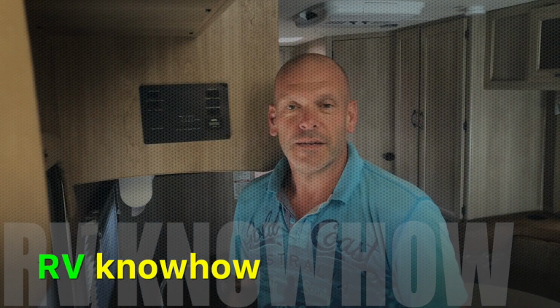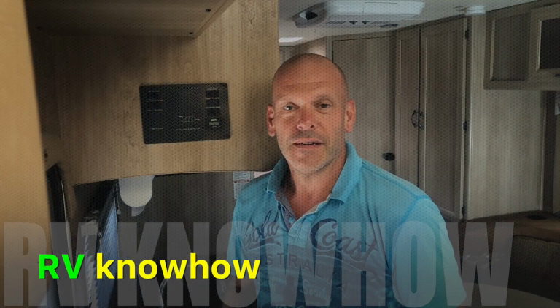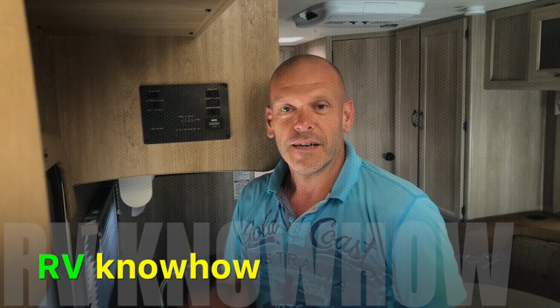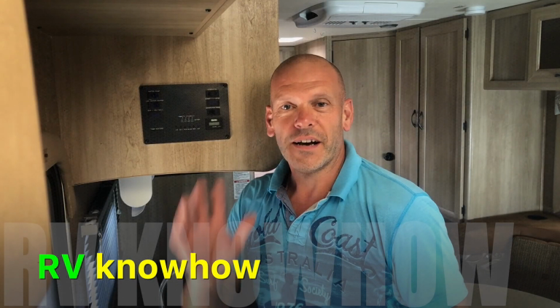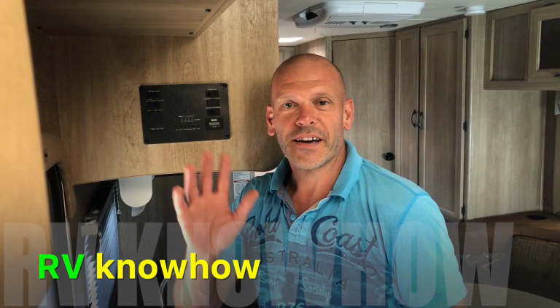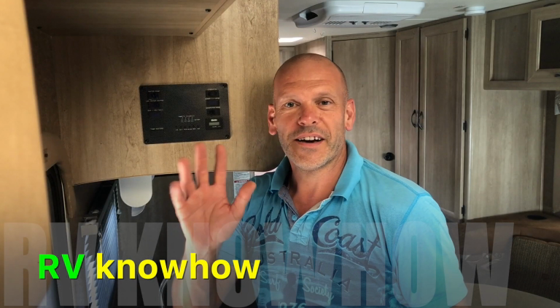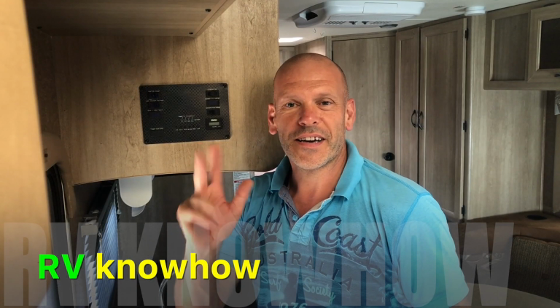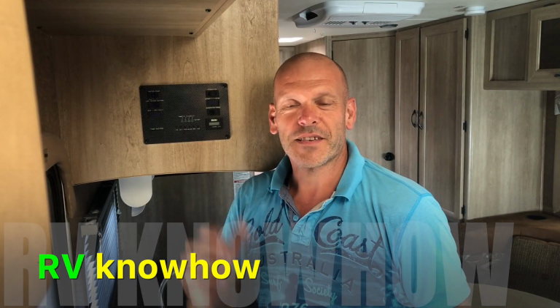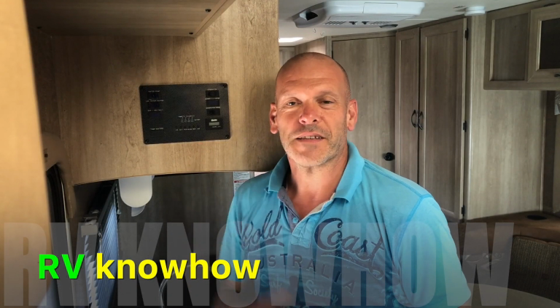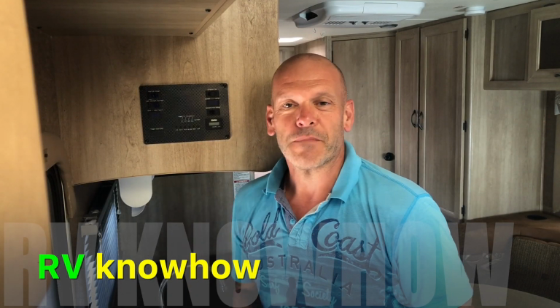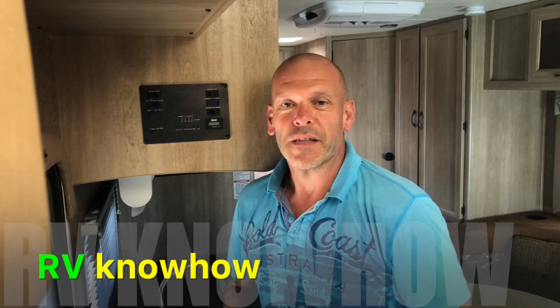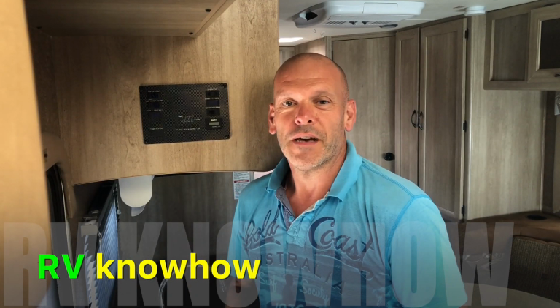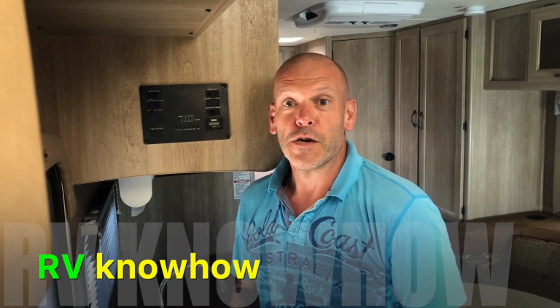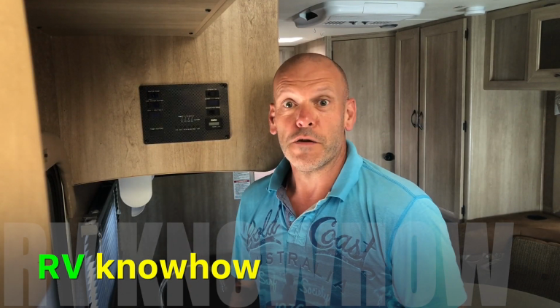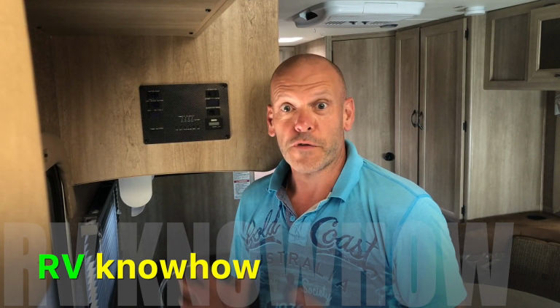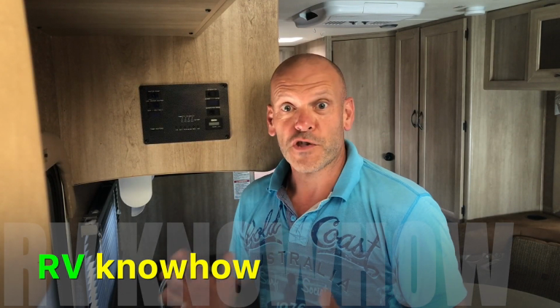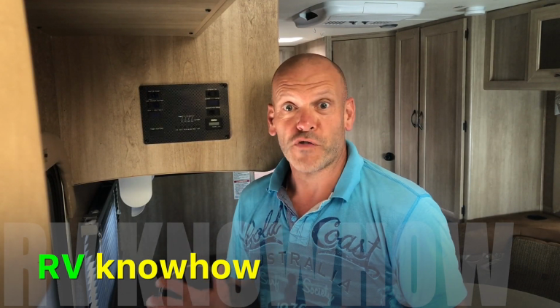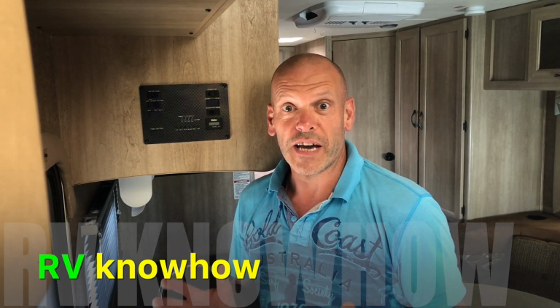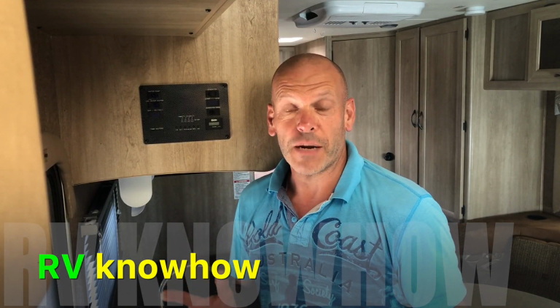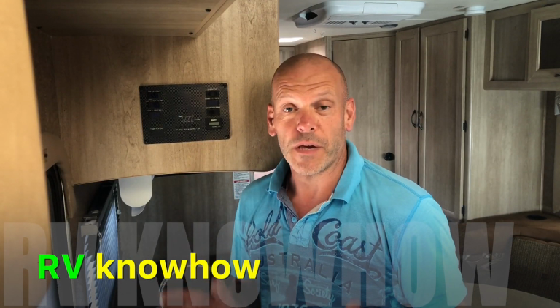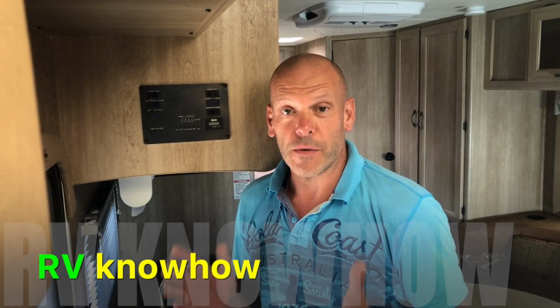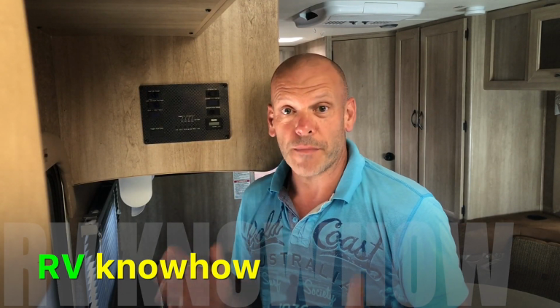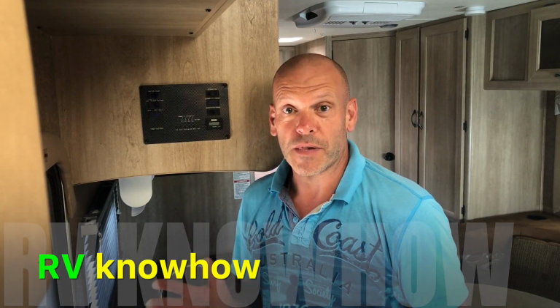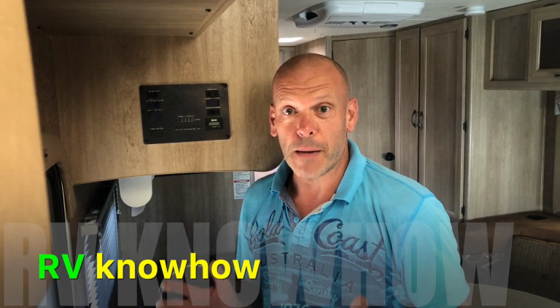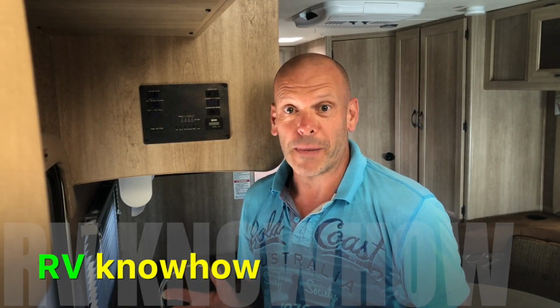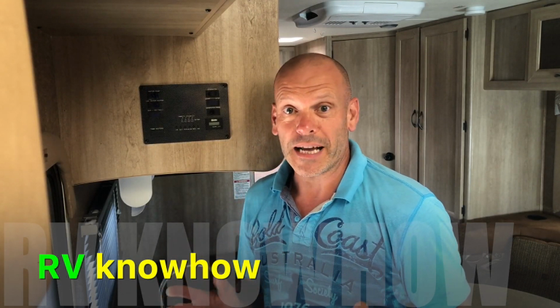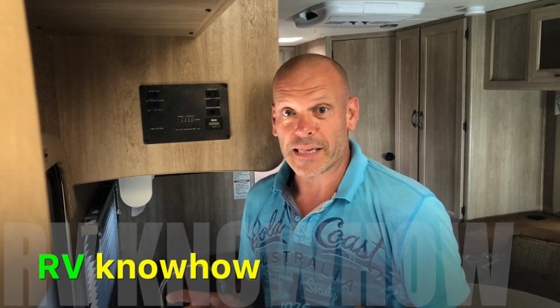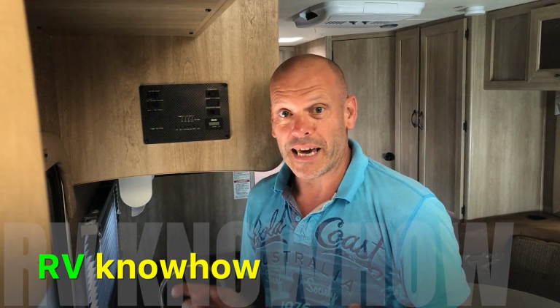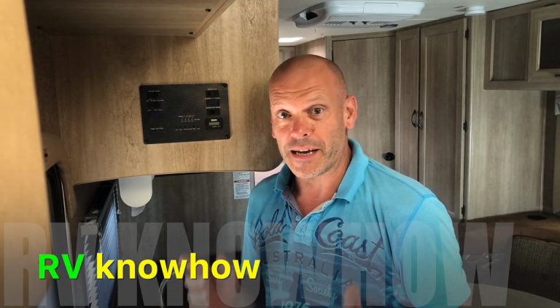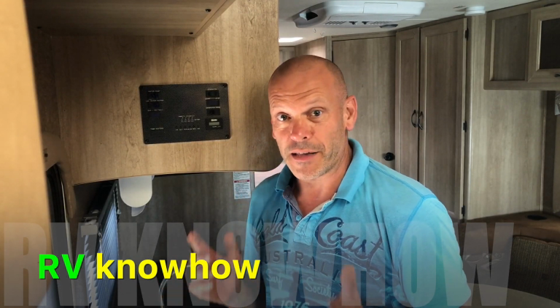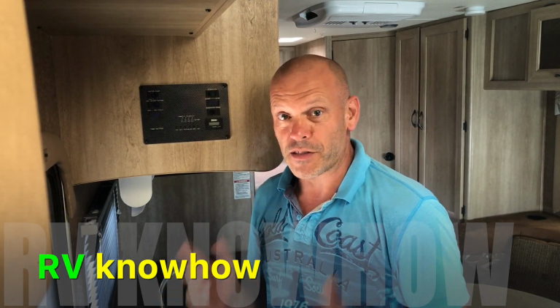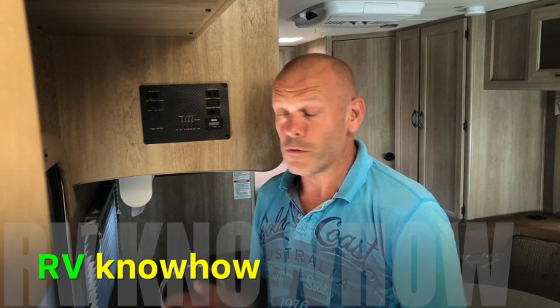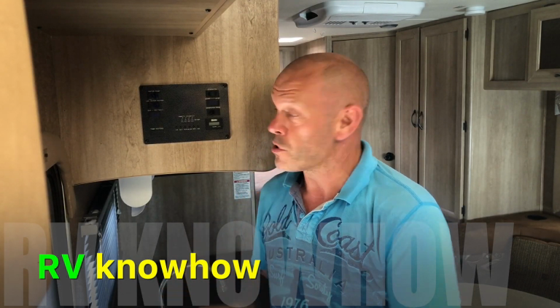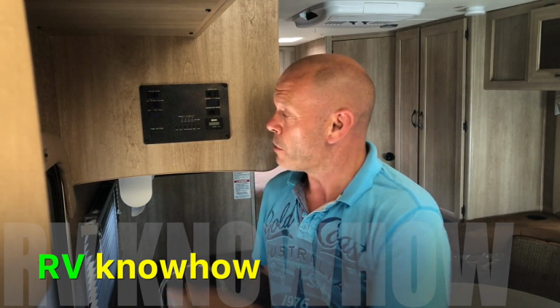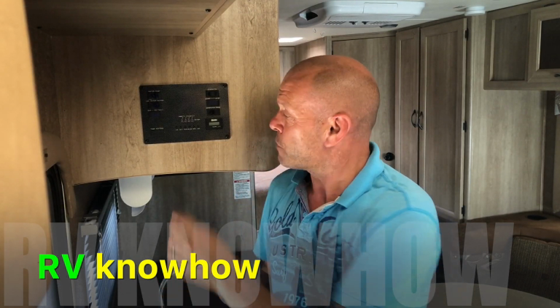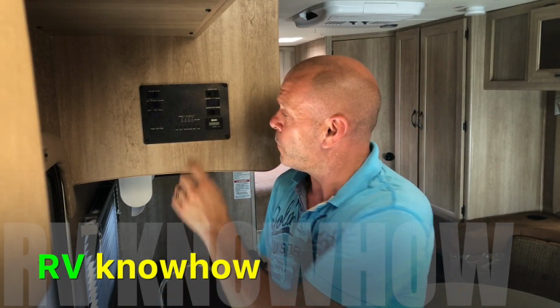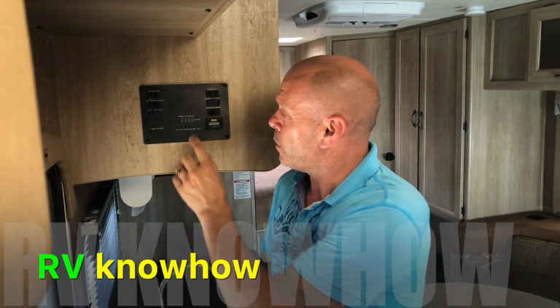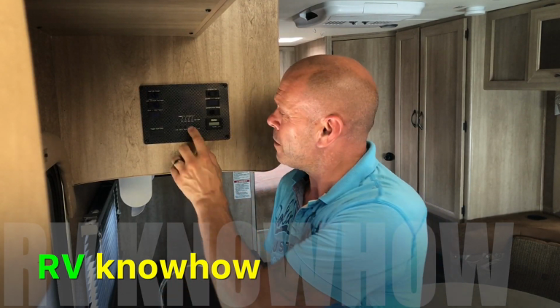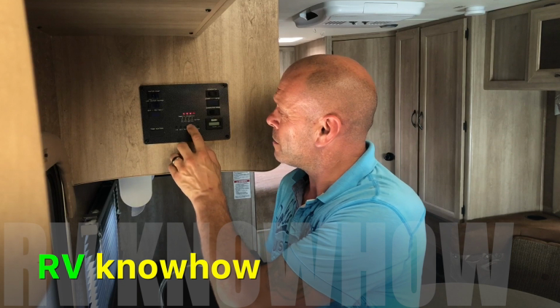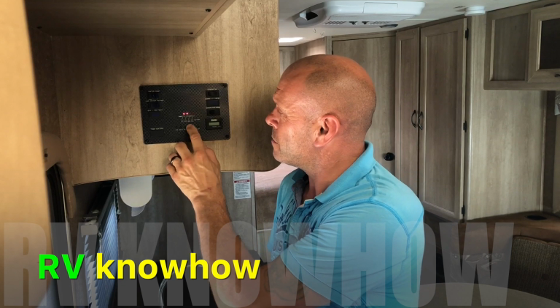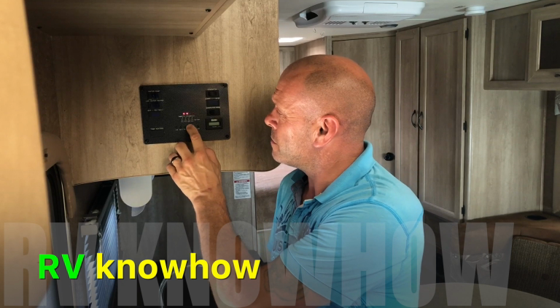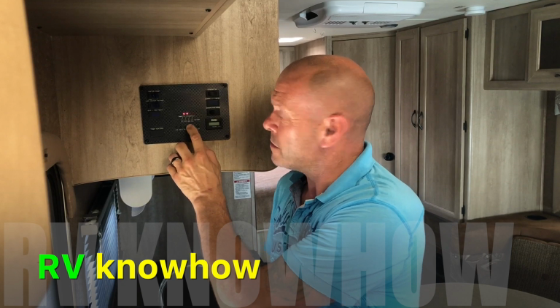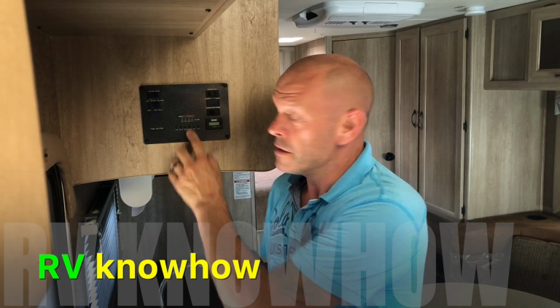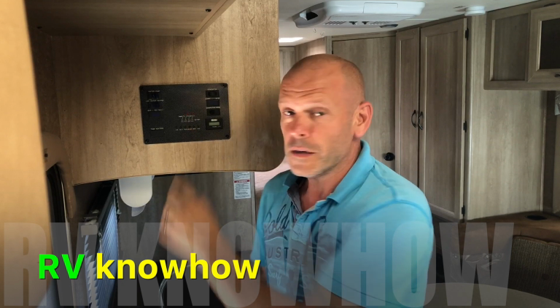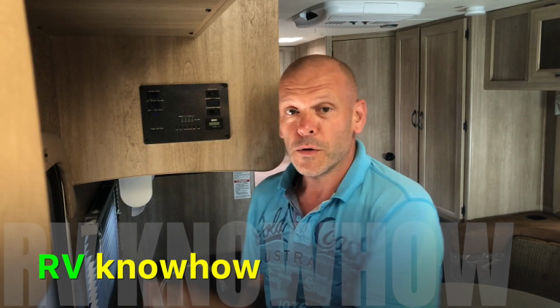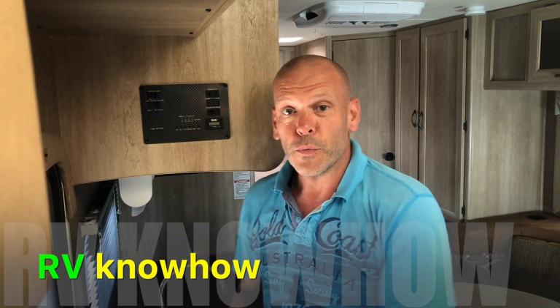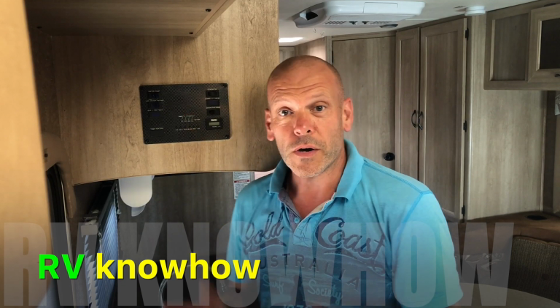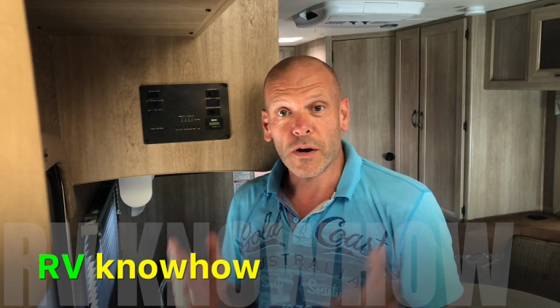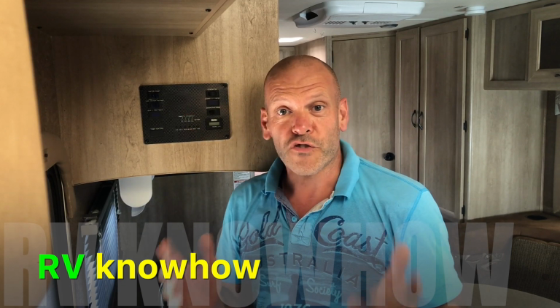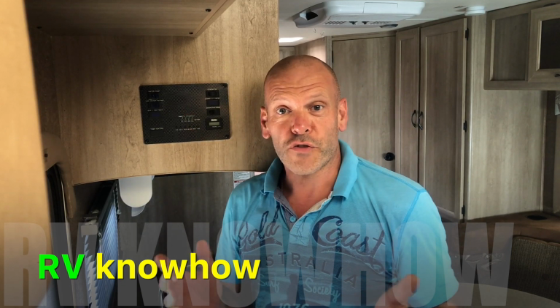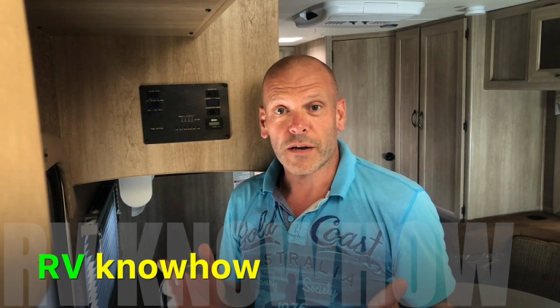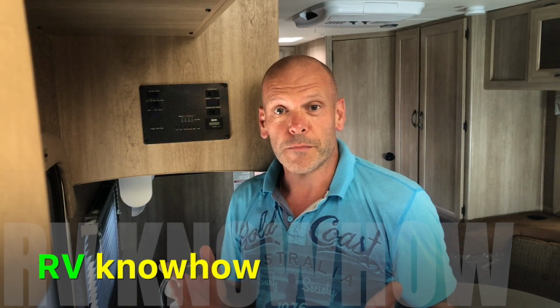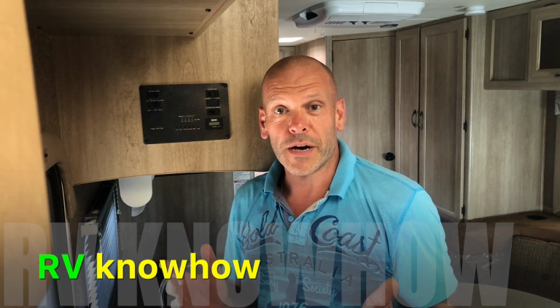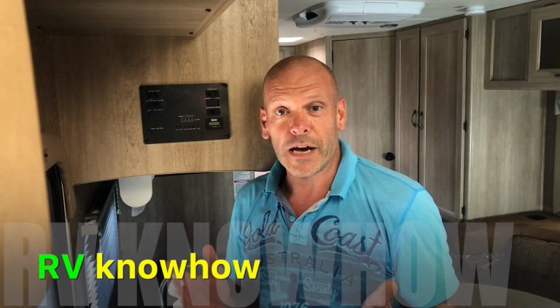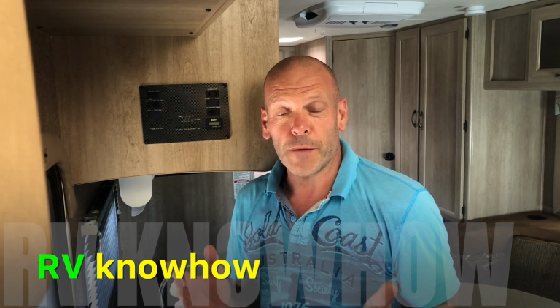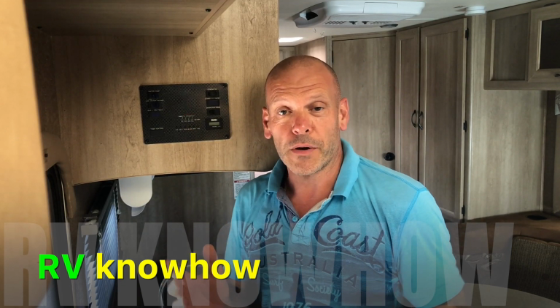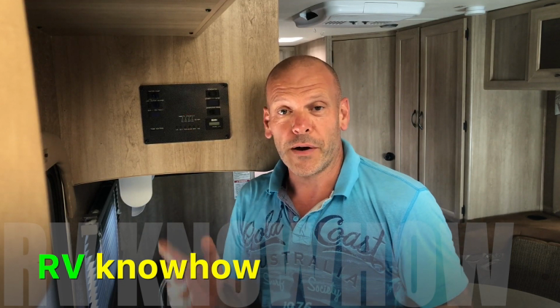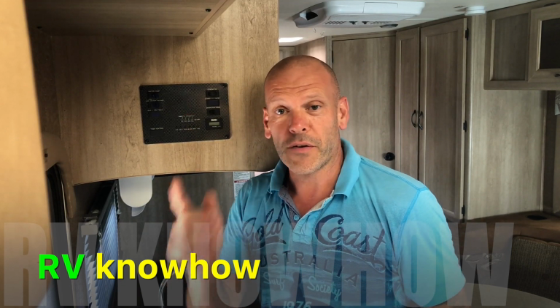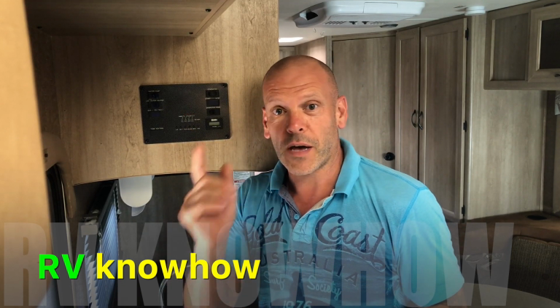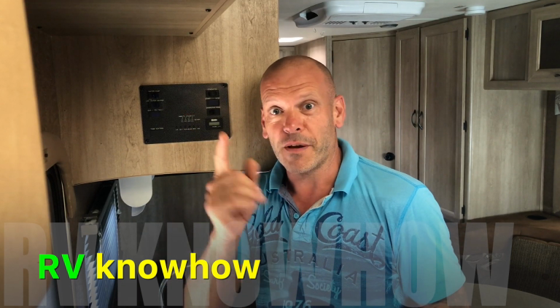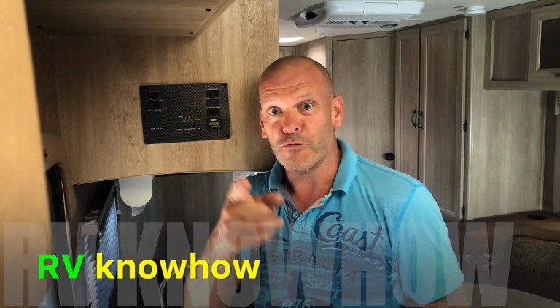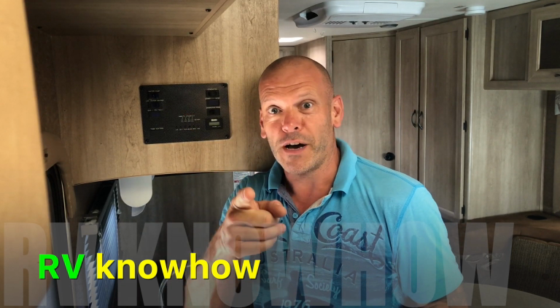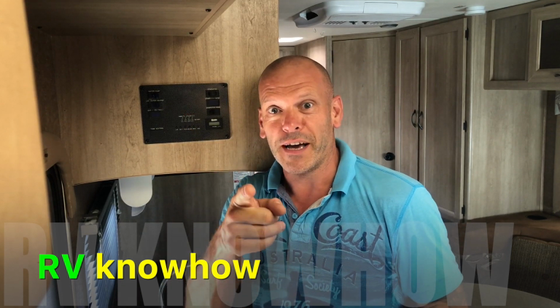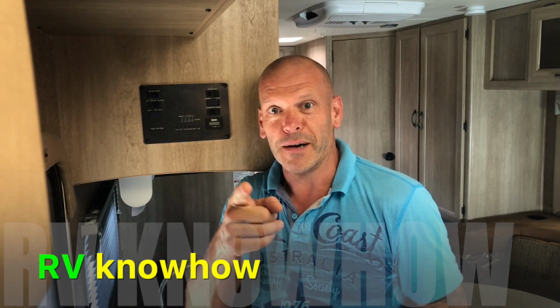Hi guys, are you frustrated when you empty your black tank and it still shows full? We've got a trick that might help you out coming right up.